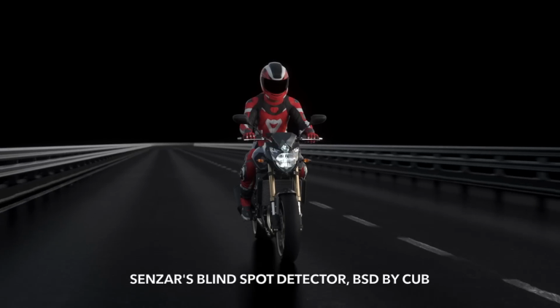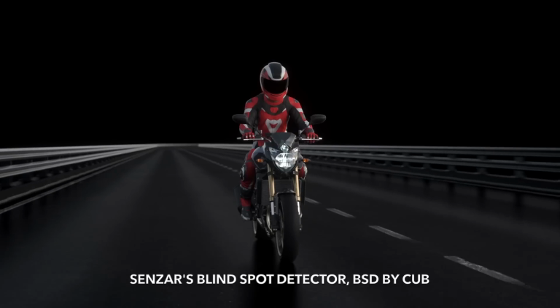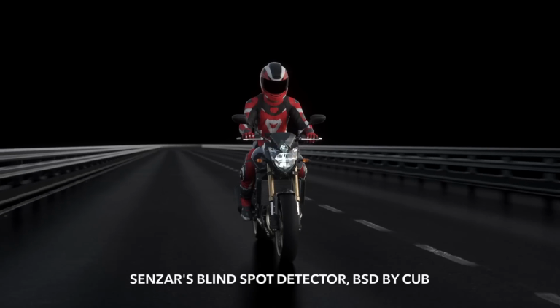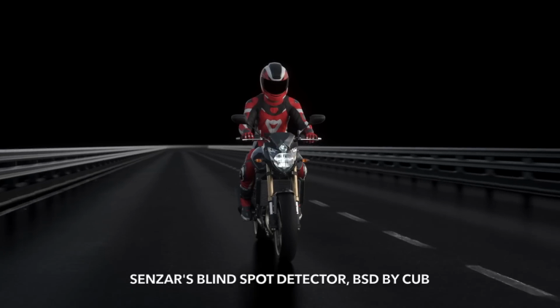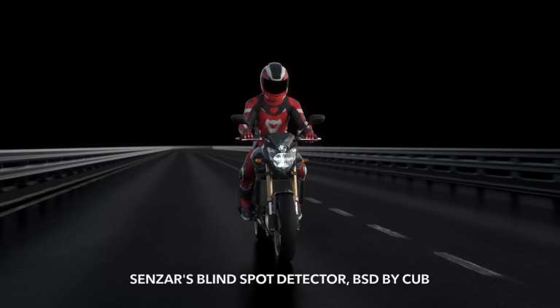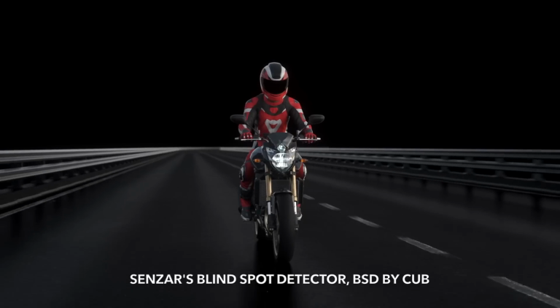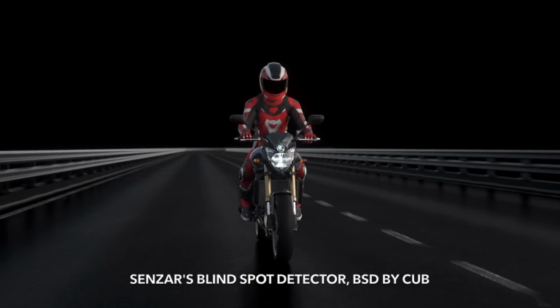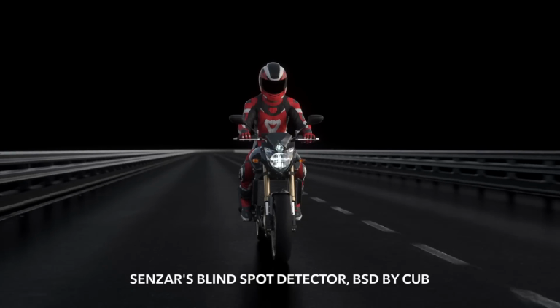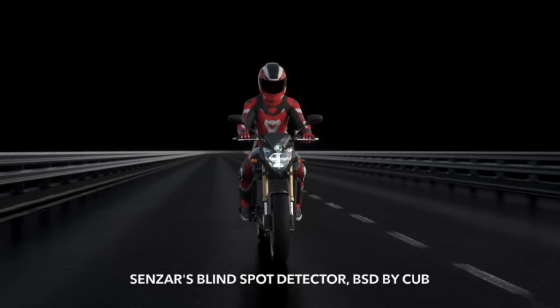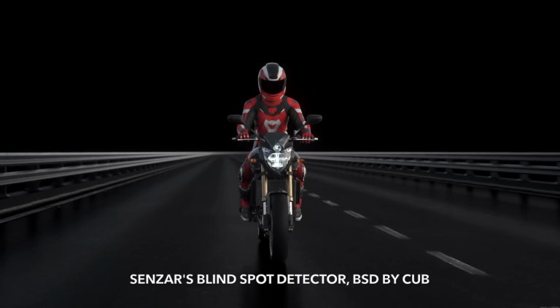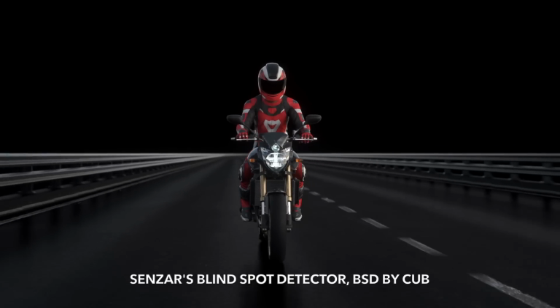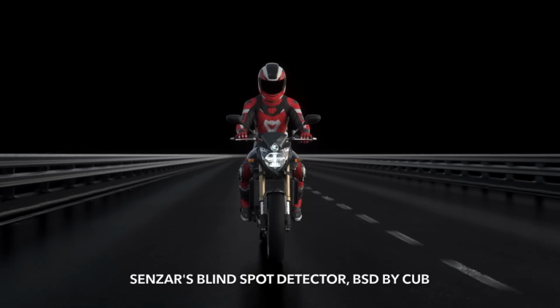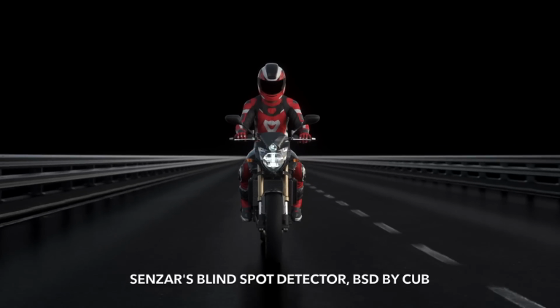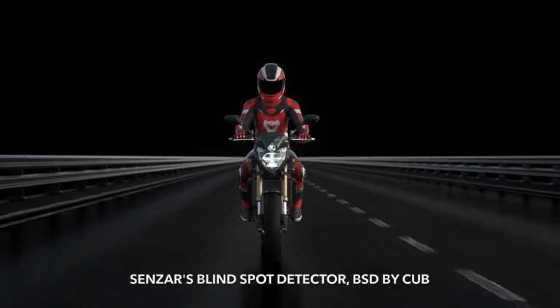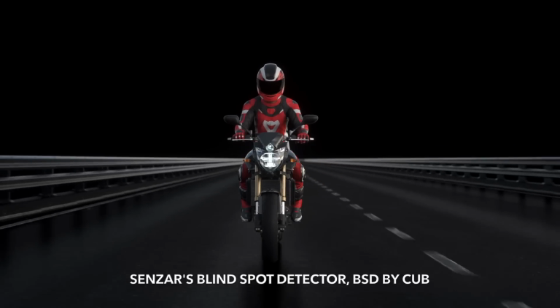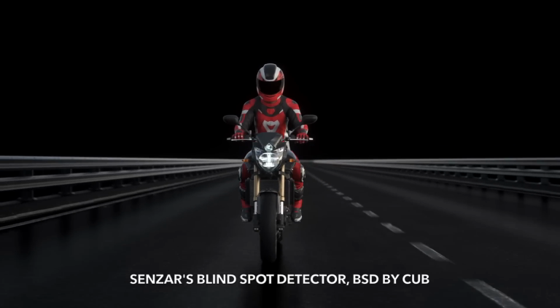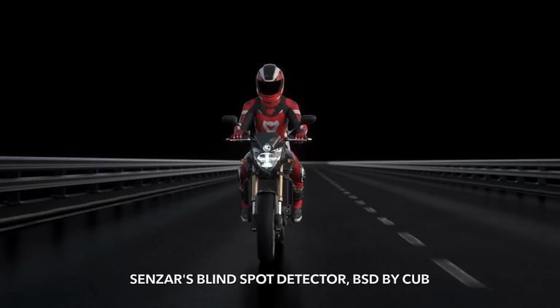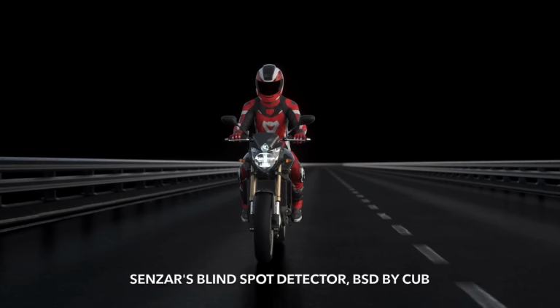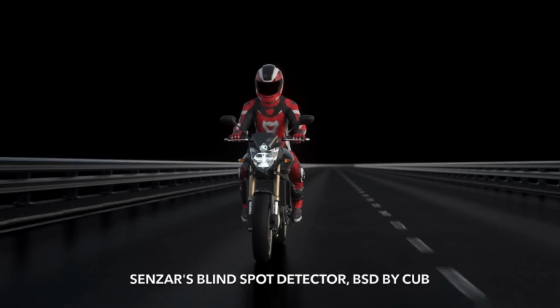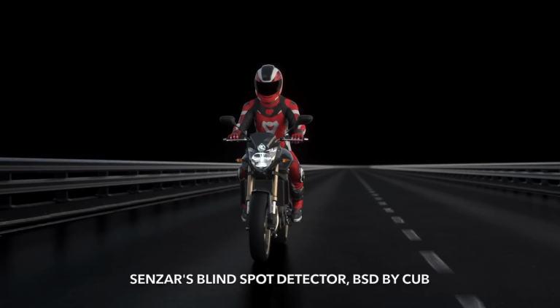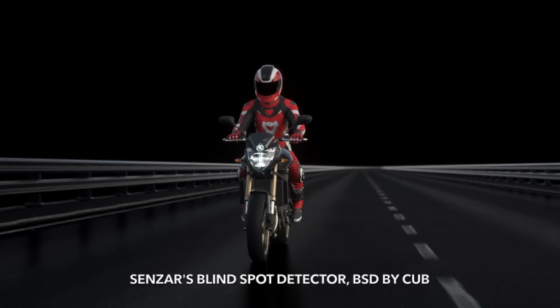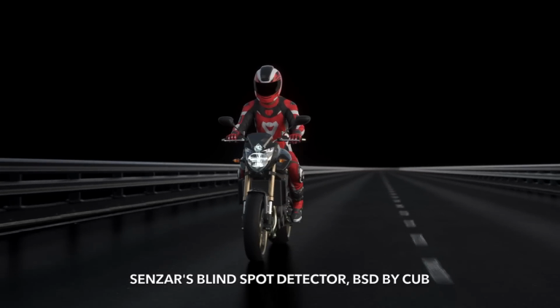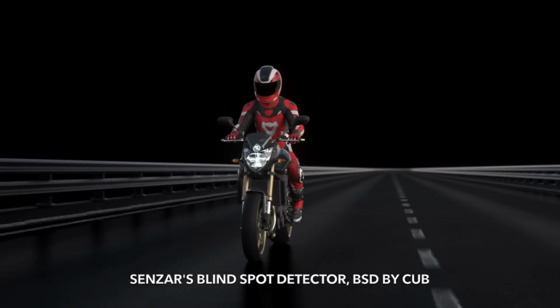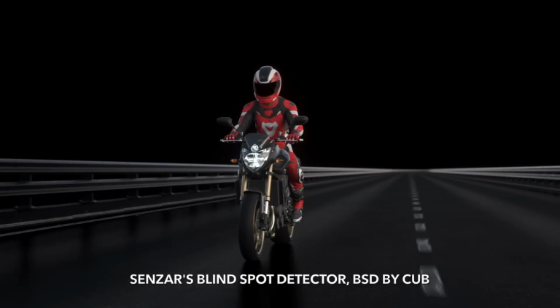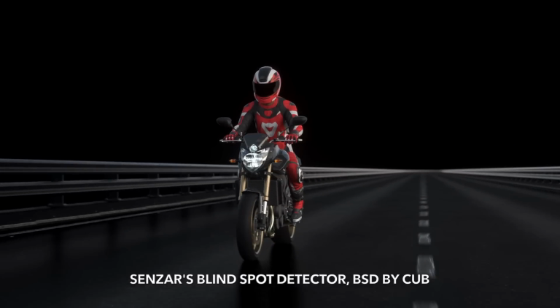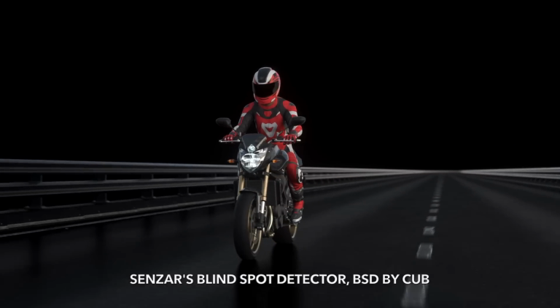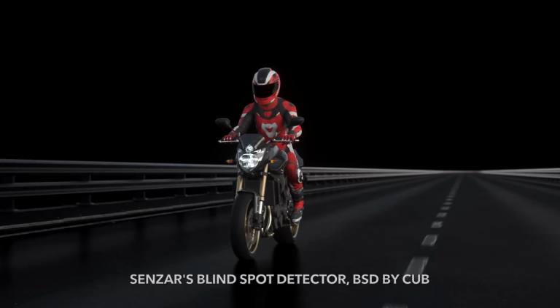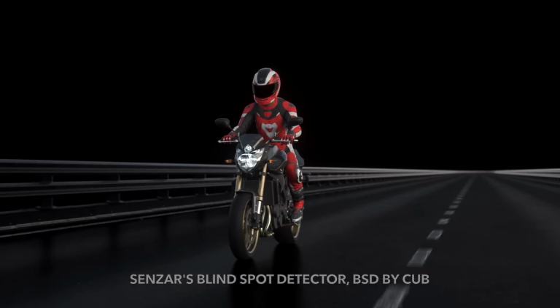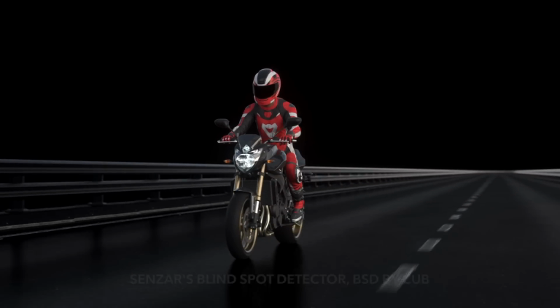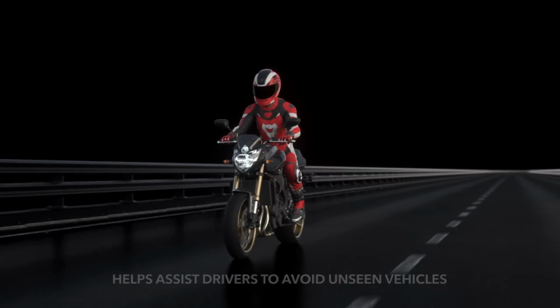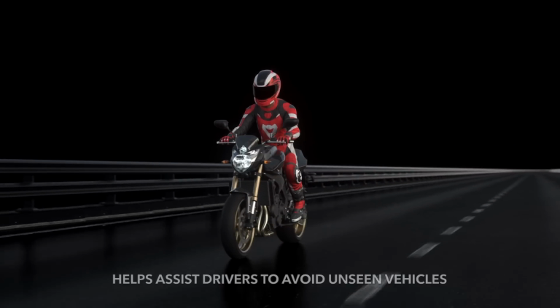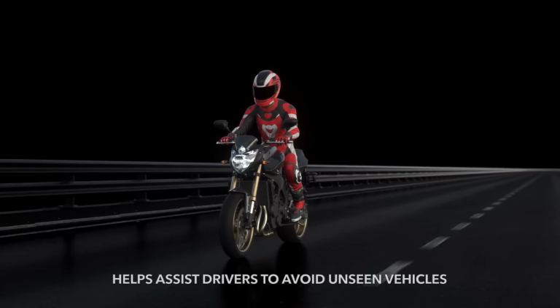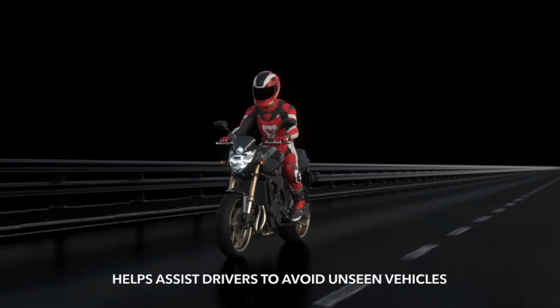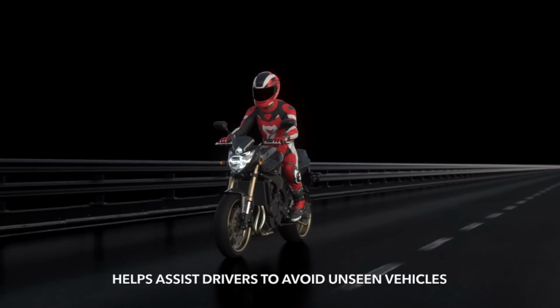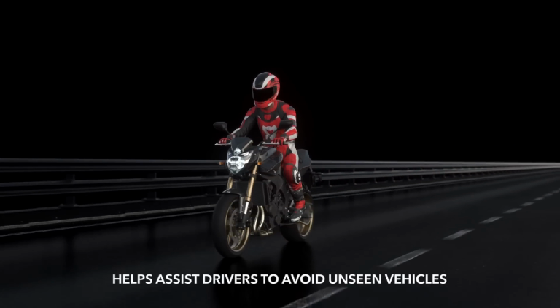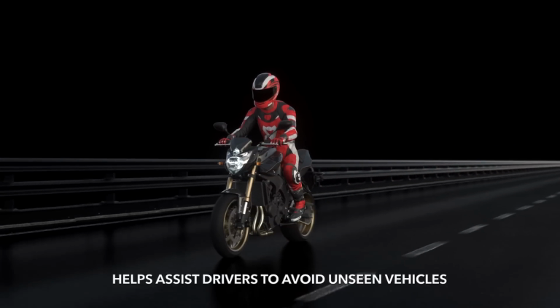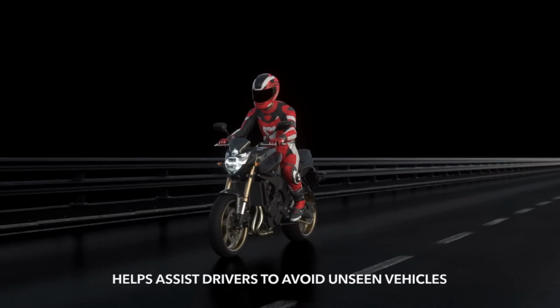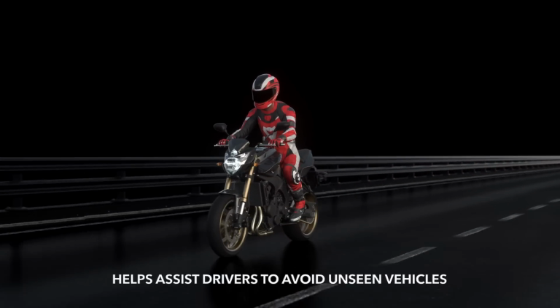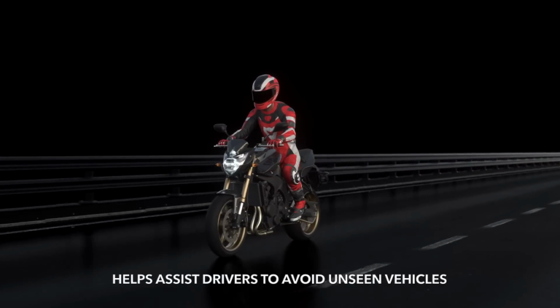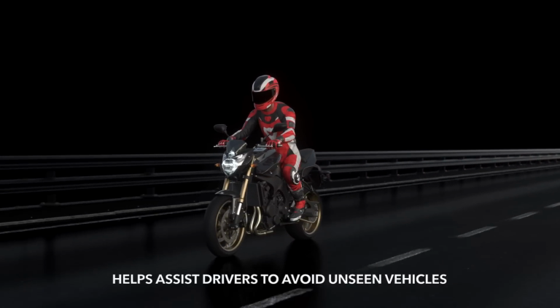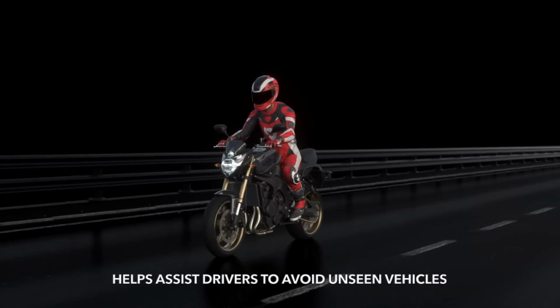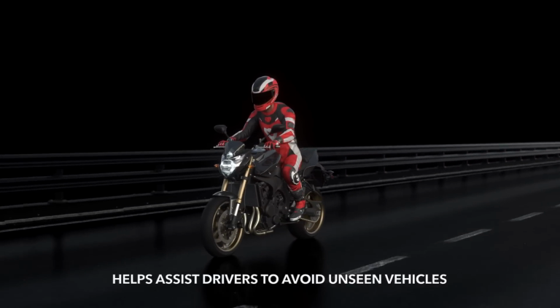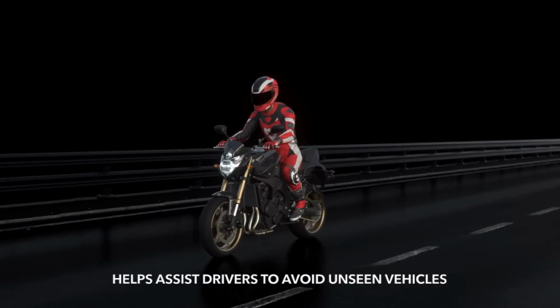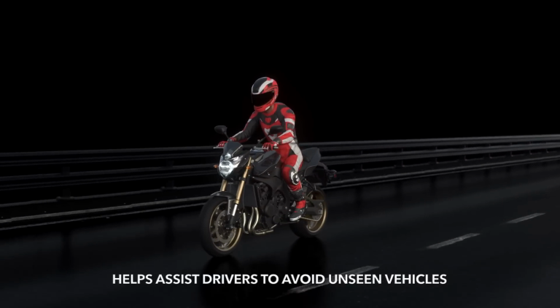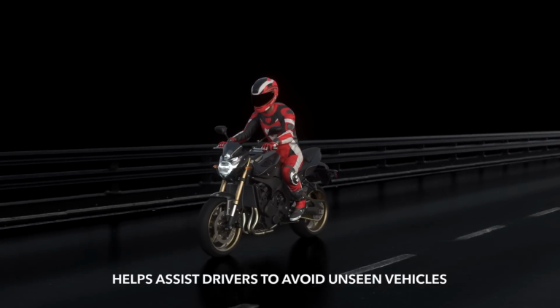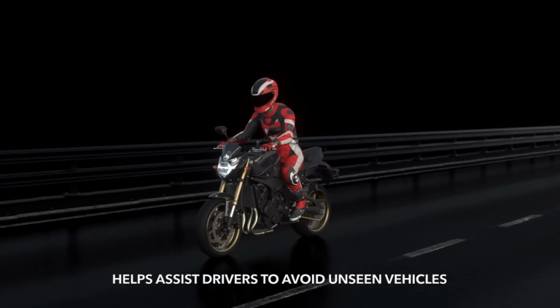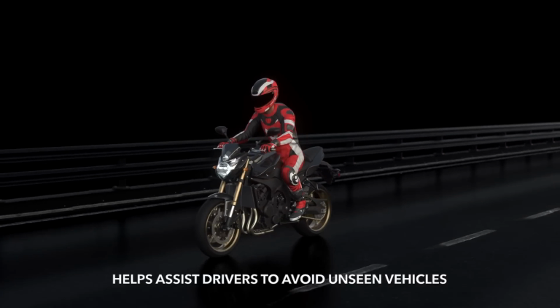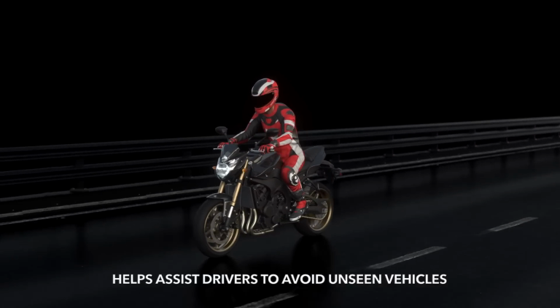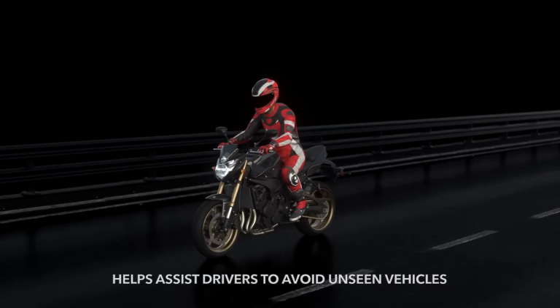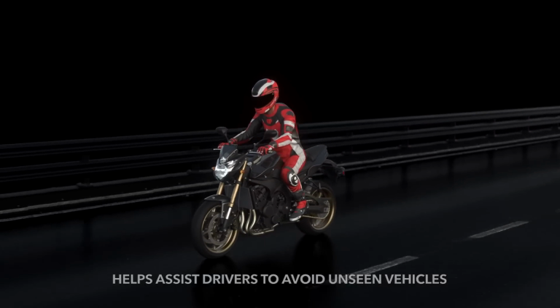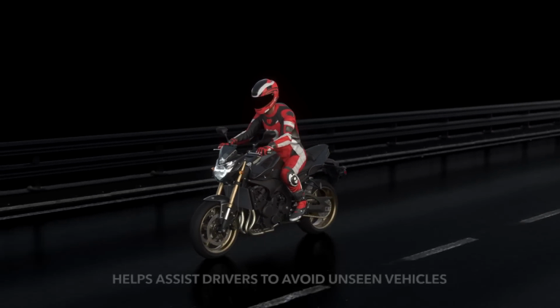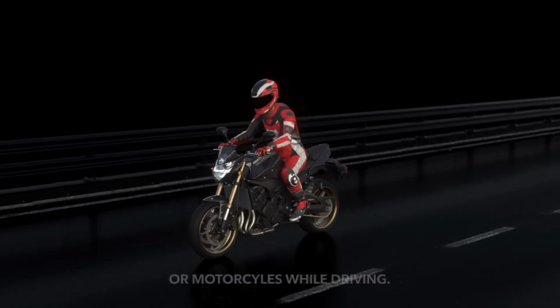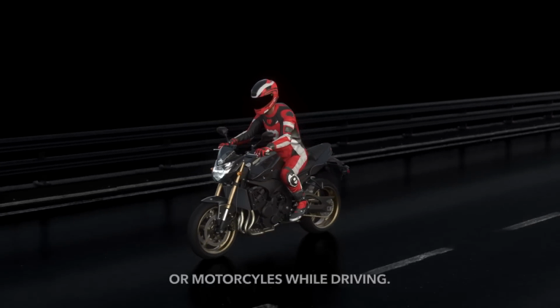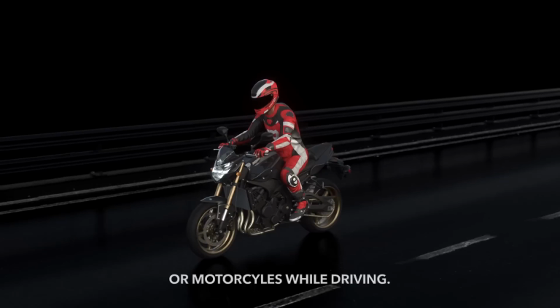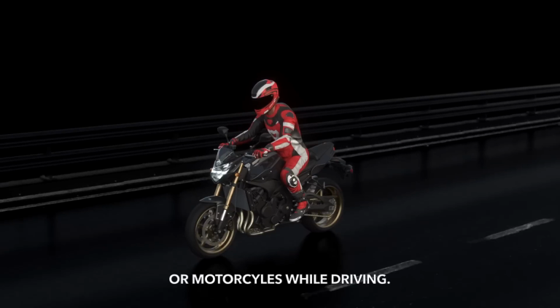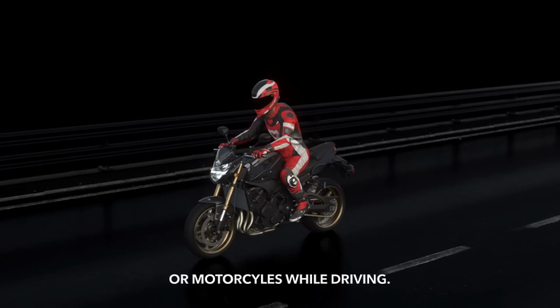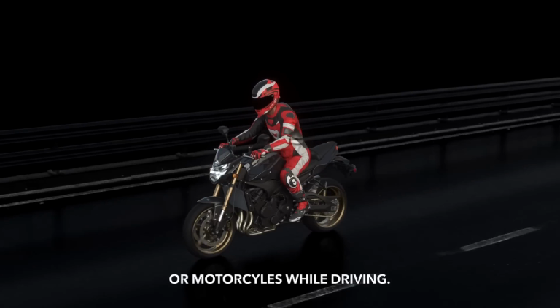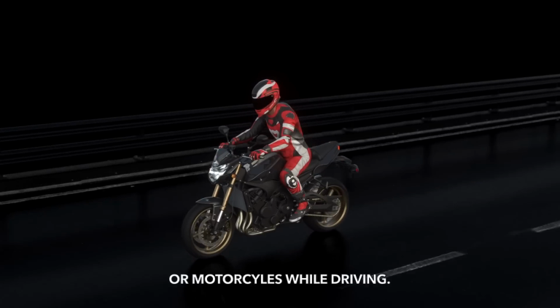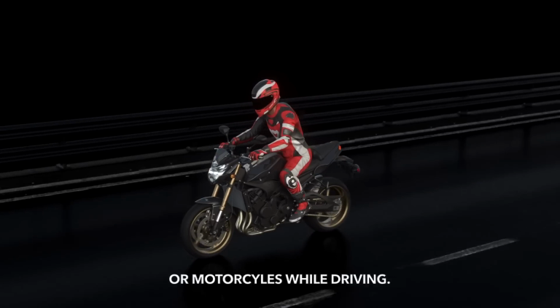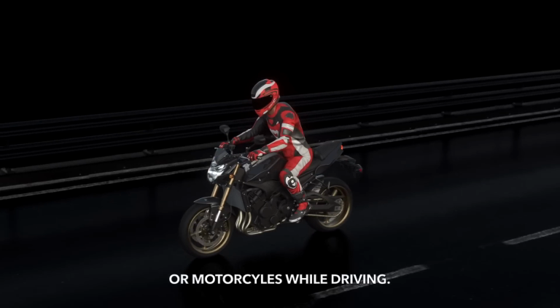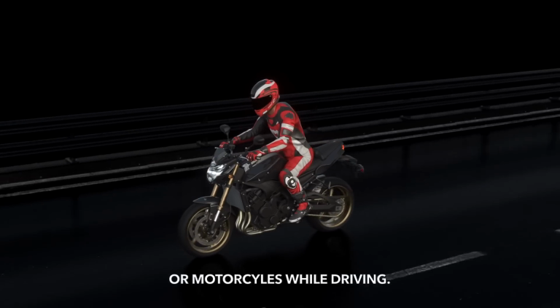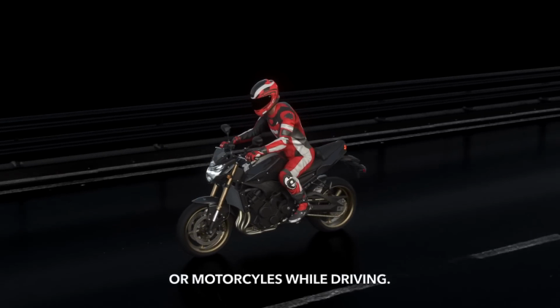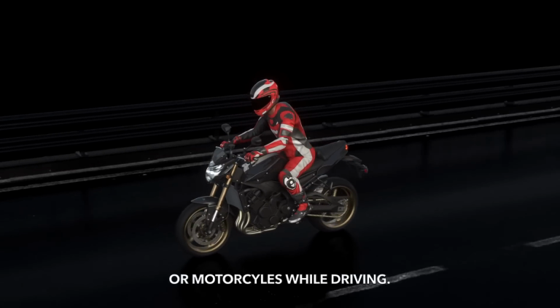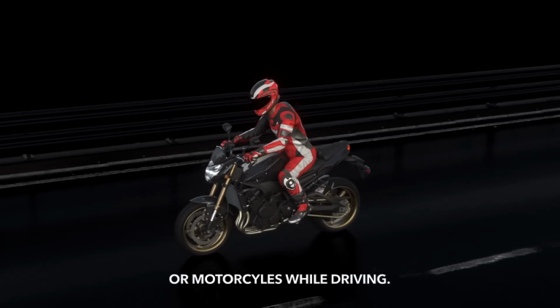Senzar's Blindspot Detector, BSD by Cub, helps assist drivers to avoid unseen vehicles or motorcycles while driving.